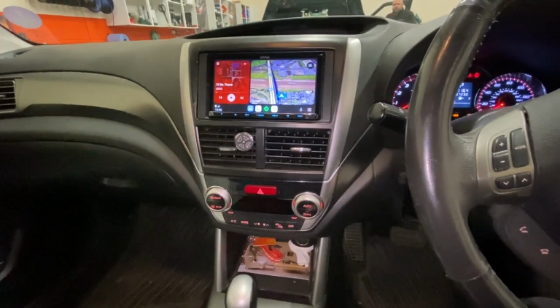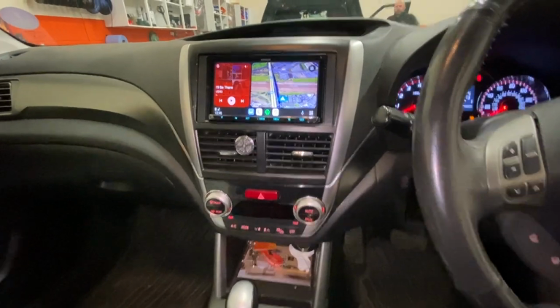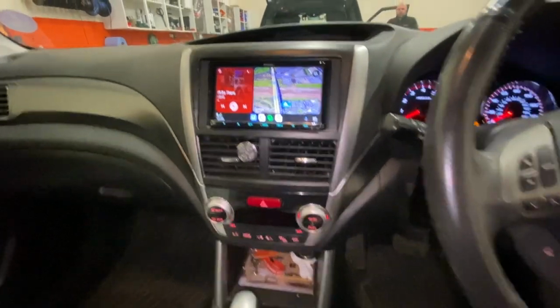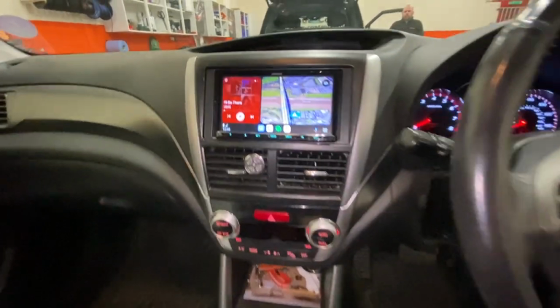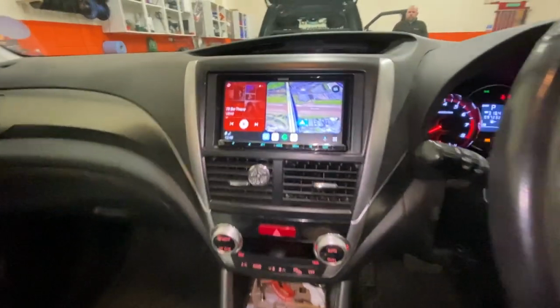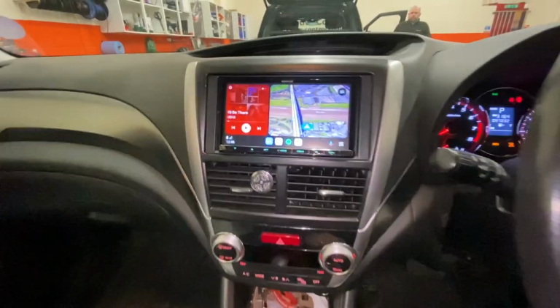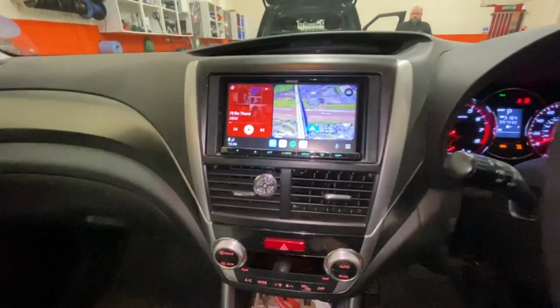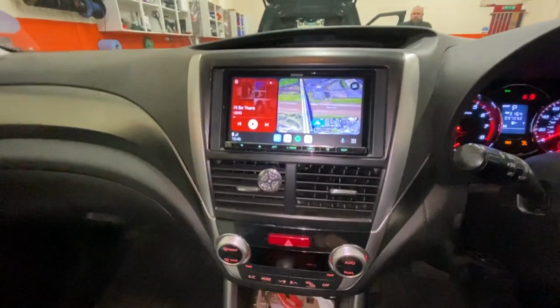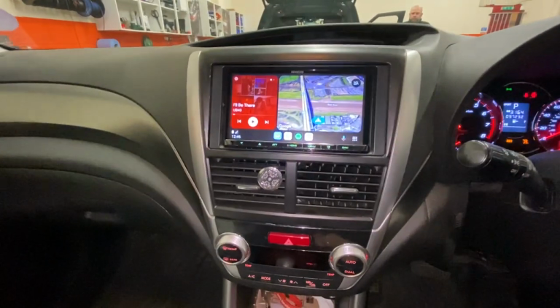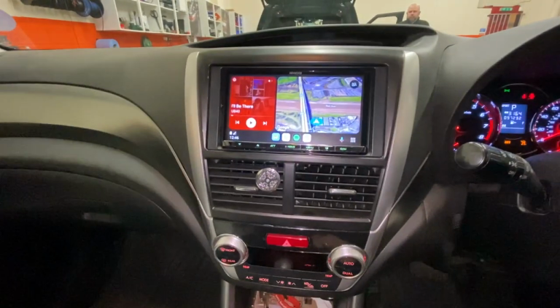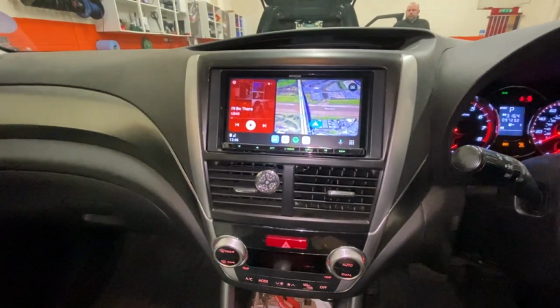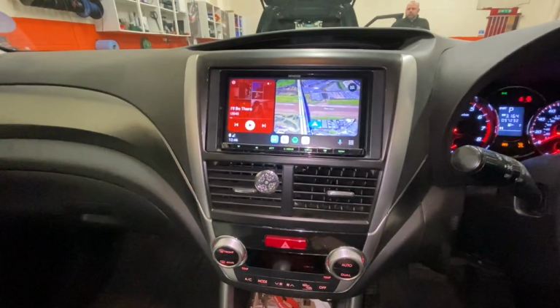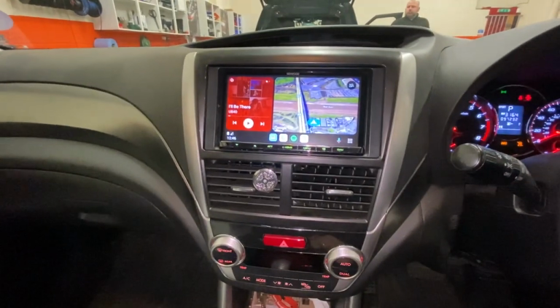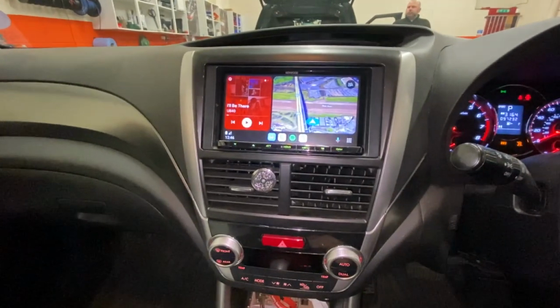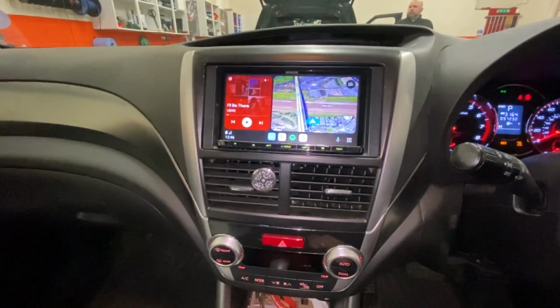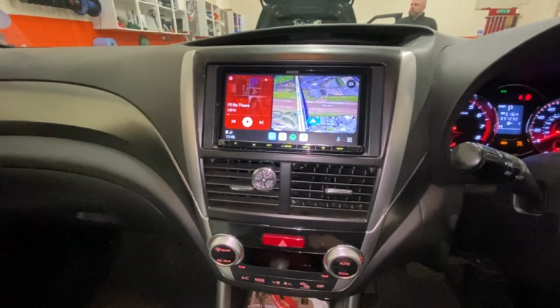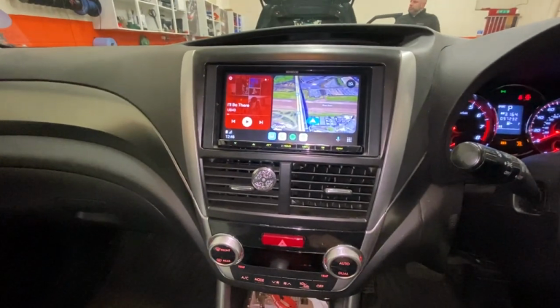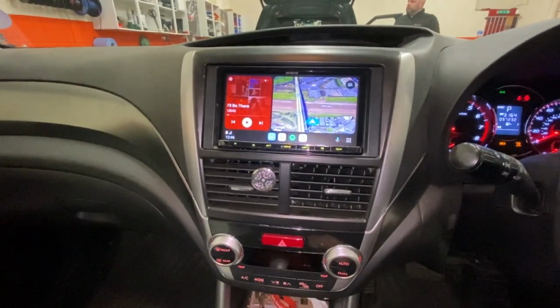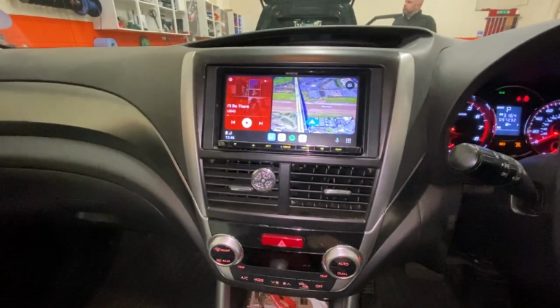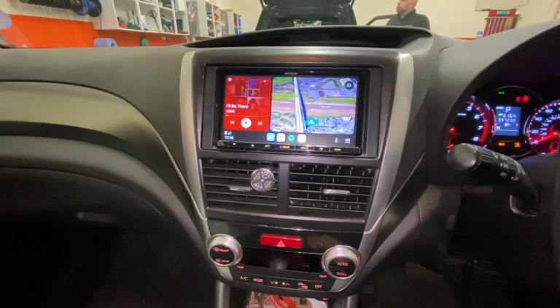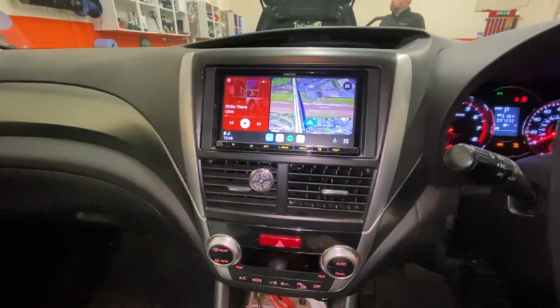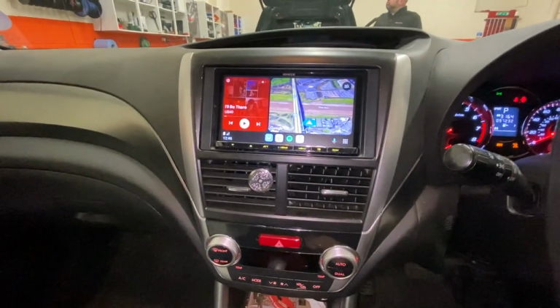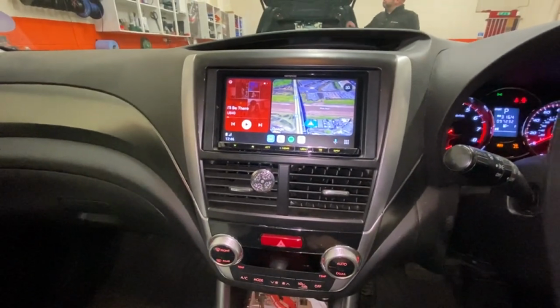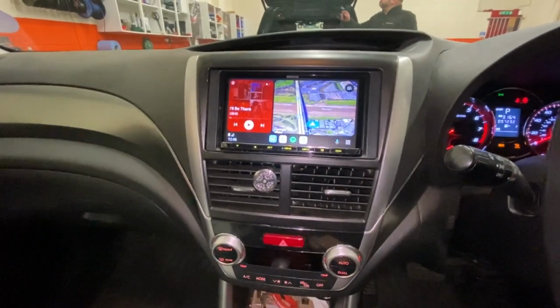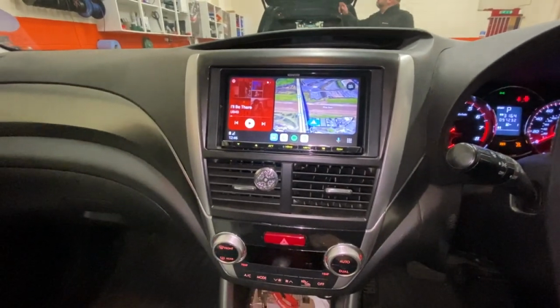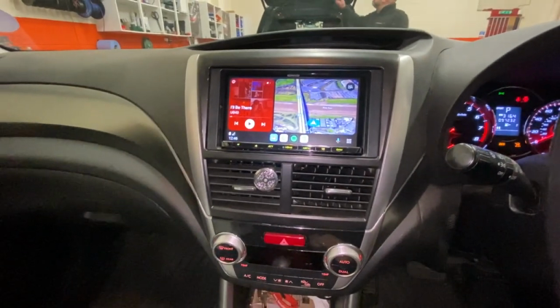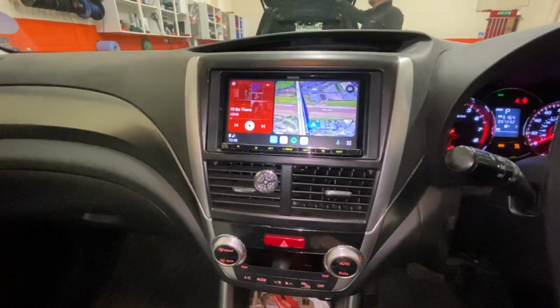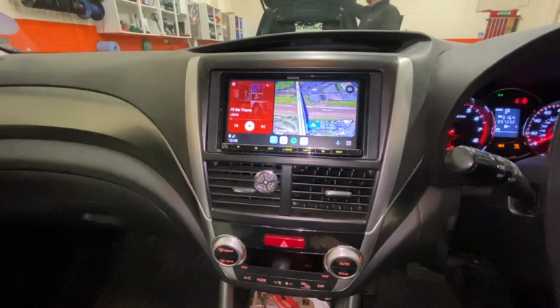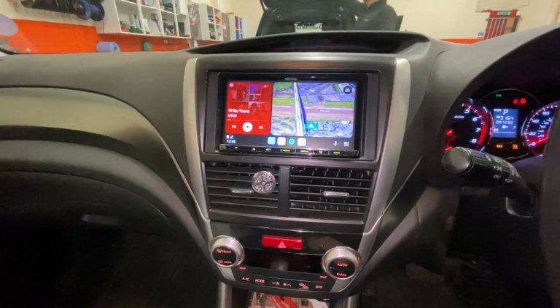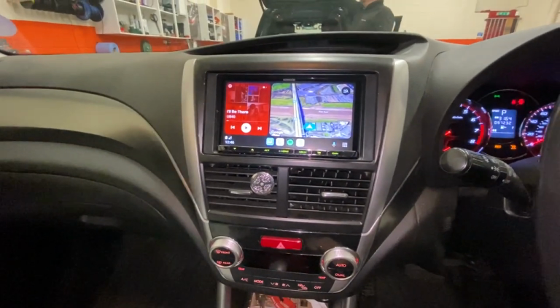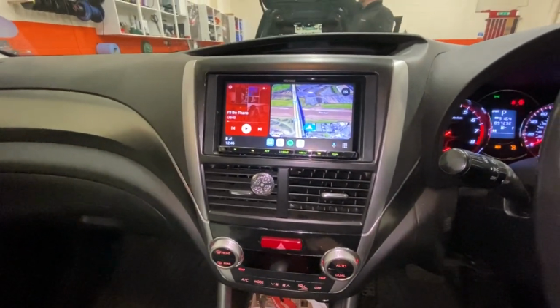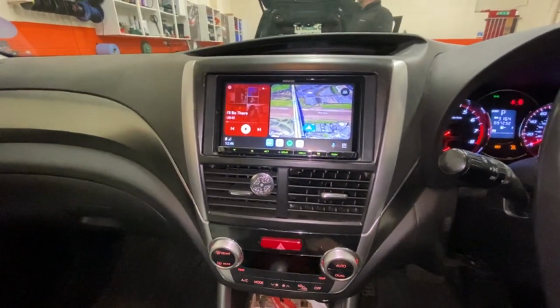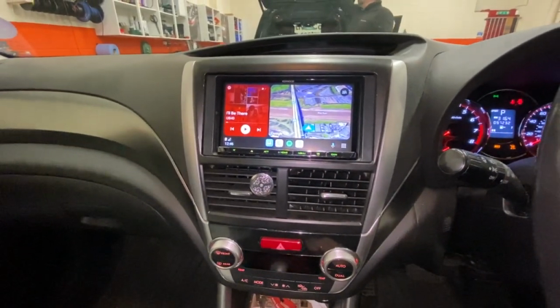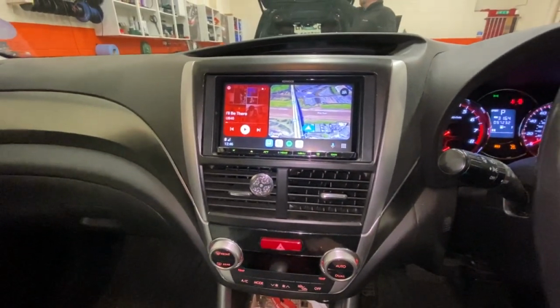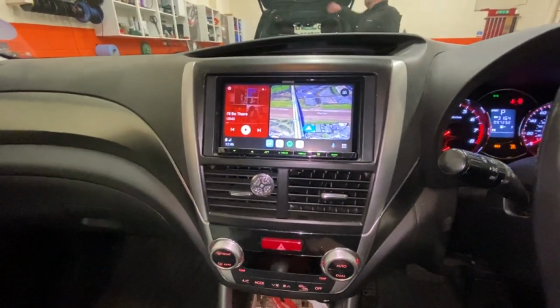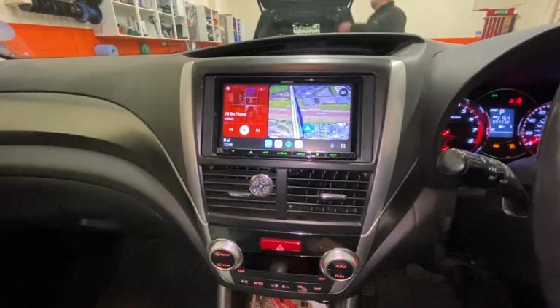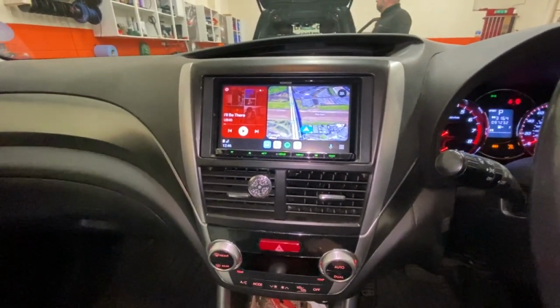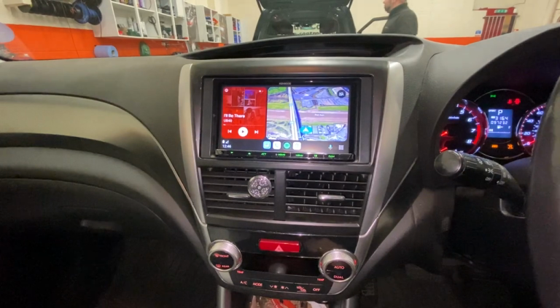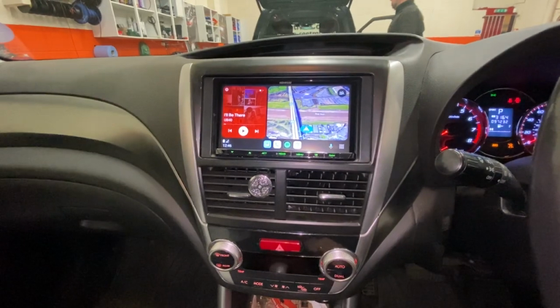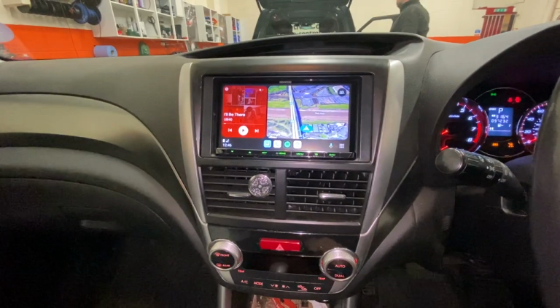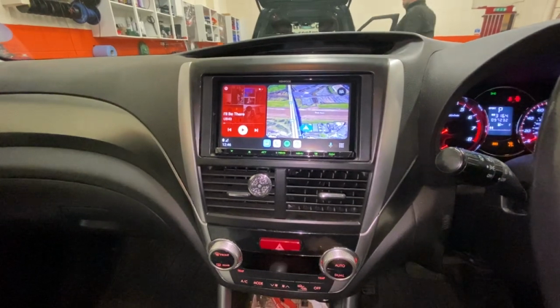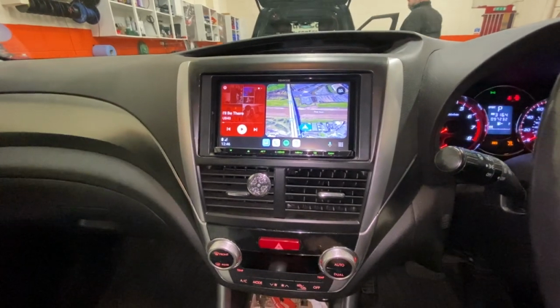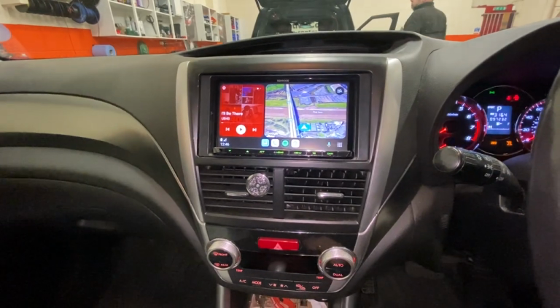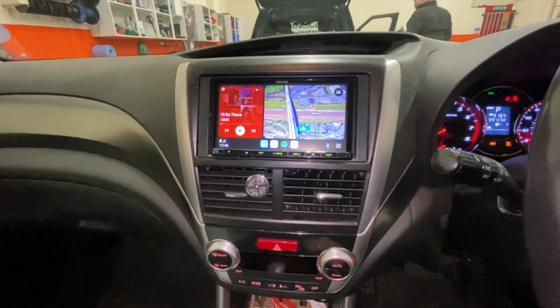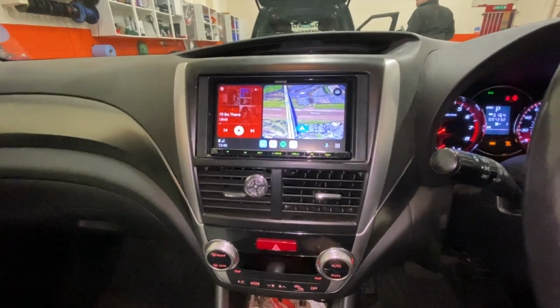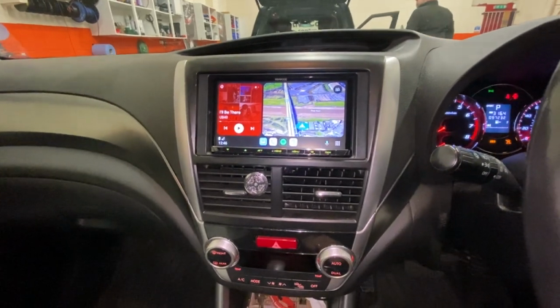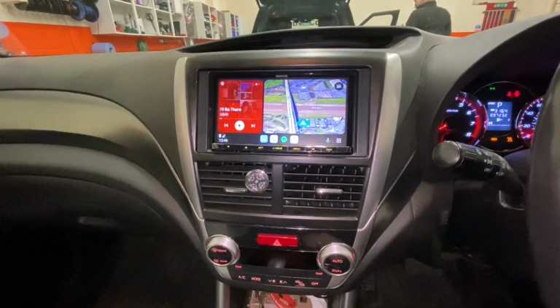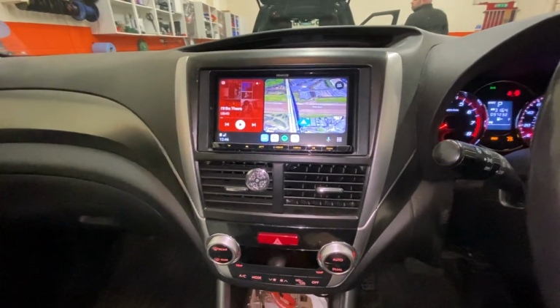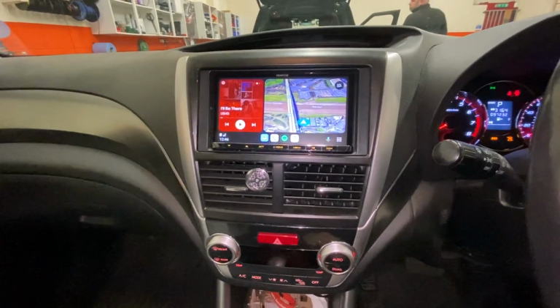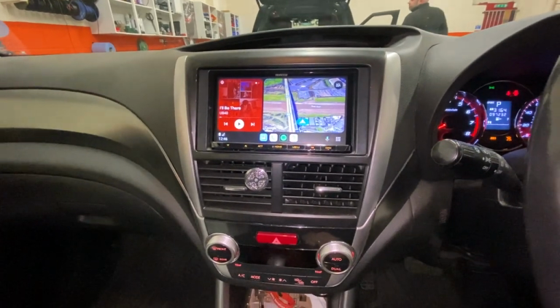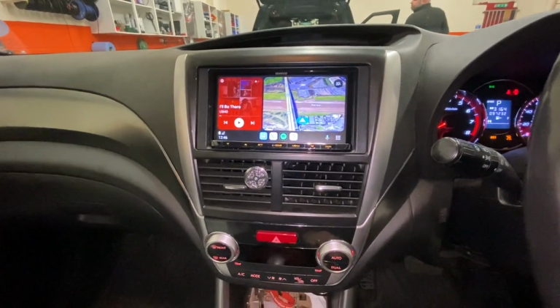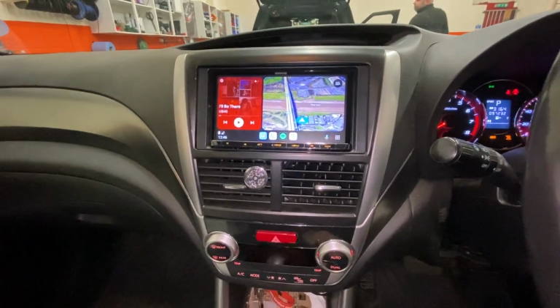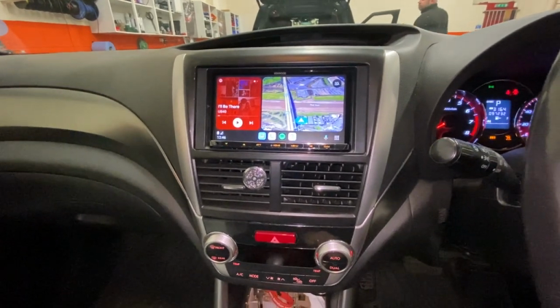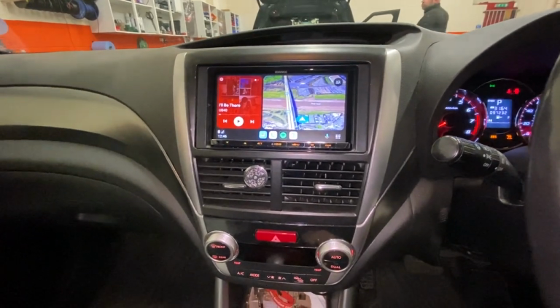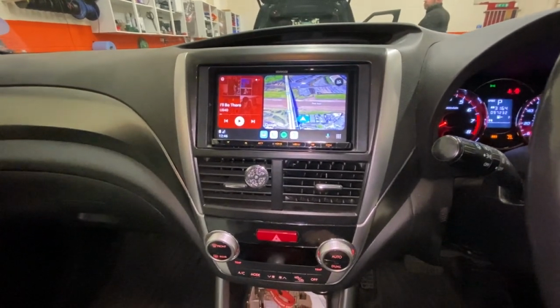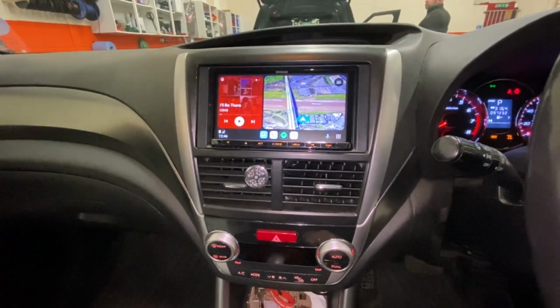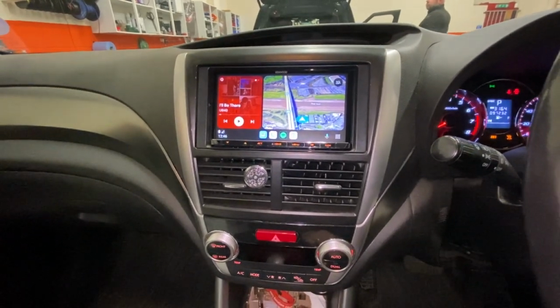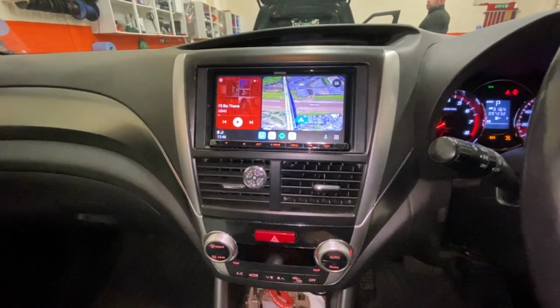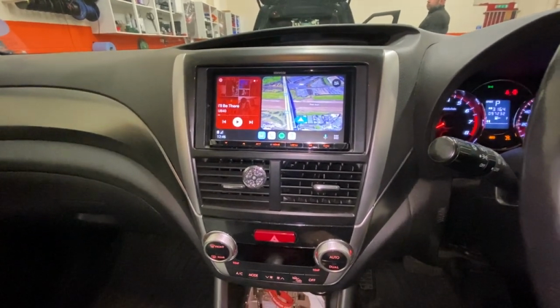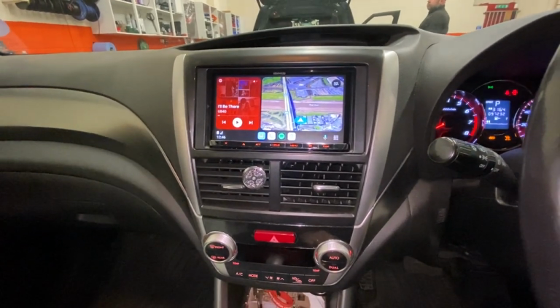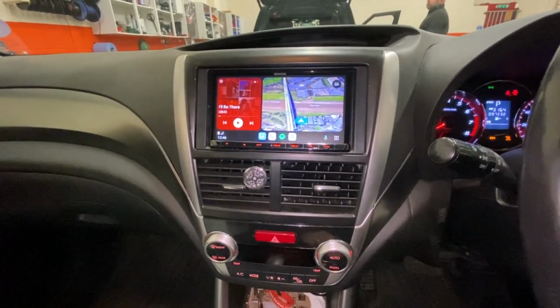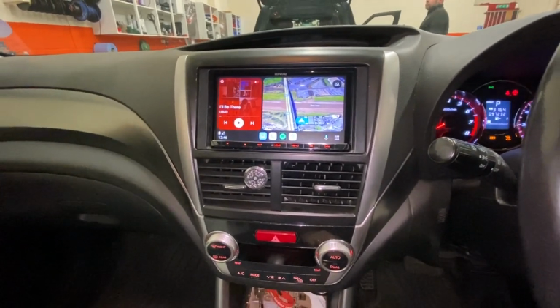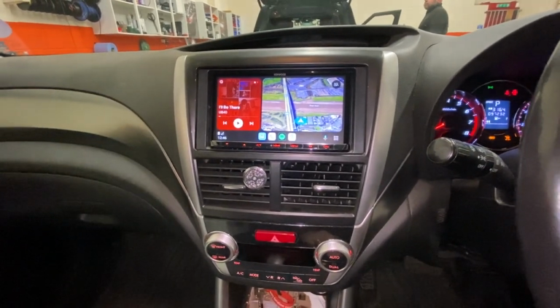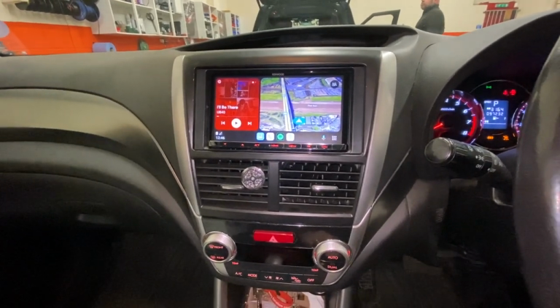This is all fitted at our workshop in Aedmaf in Bristol. This Kenwood unit now comes with a three-year manufacturer's warranty. Thanks very much for watching.